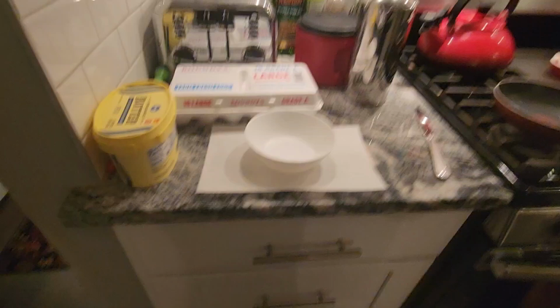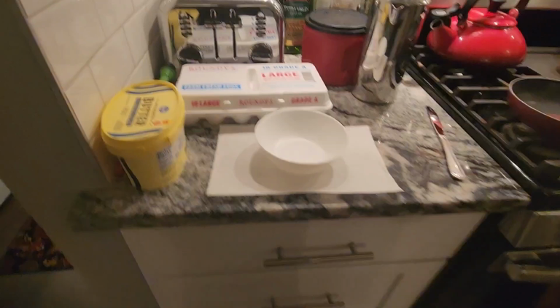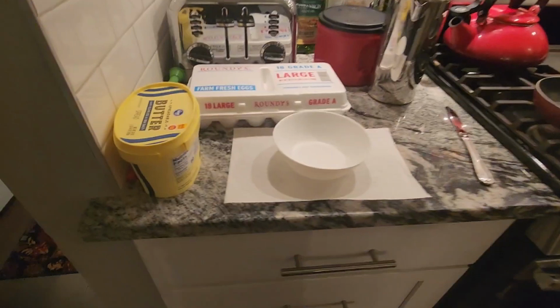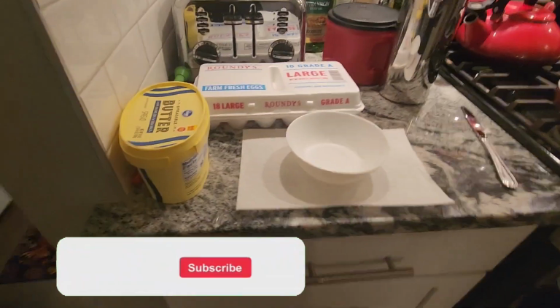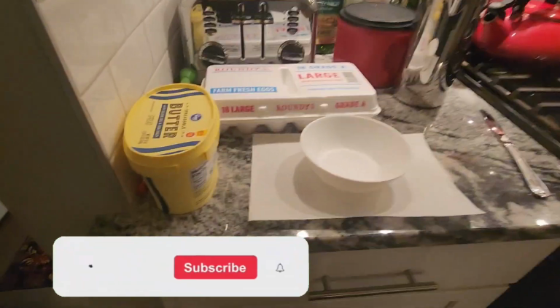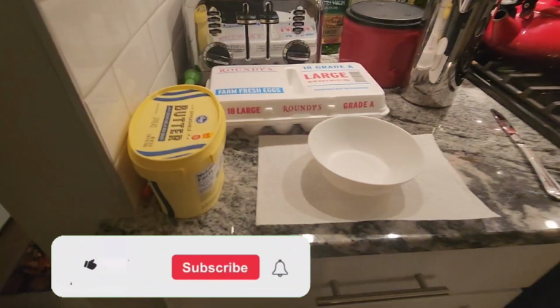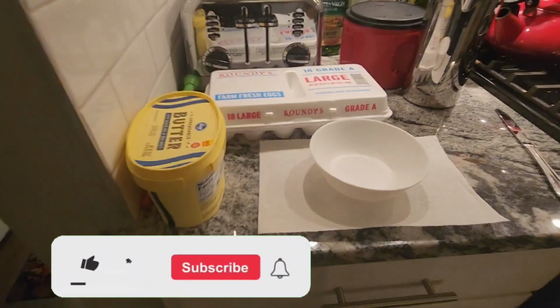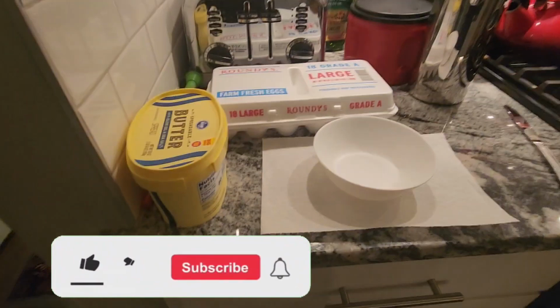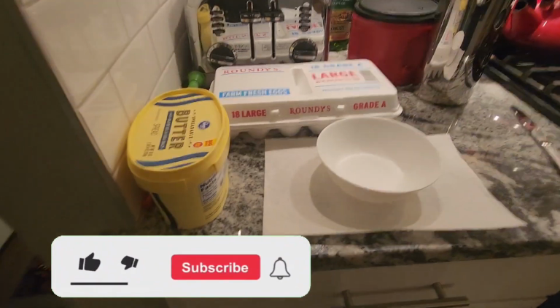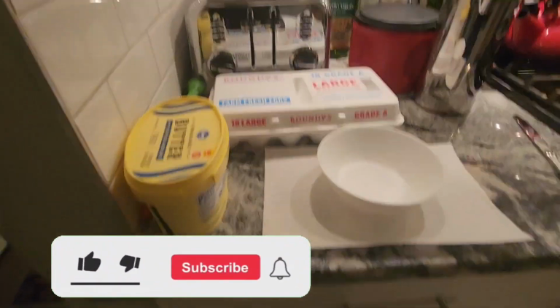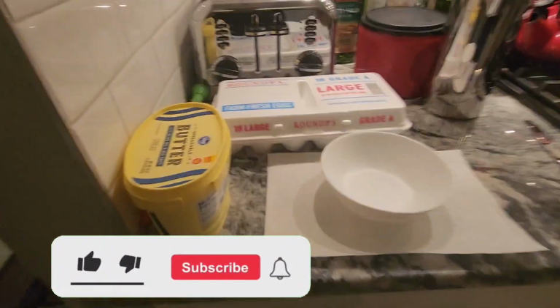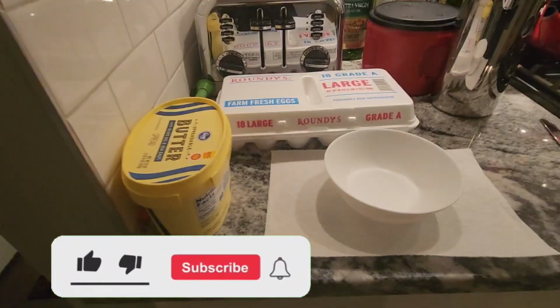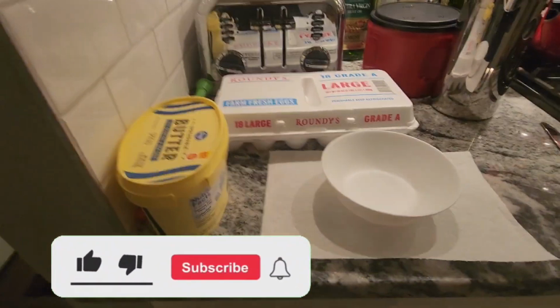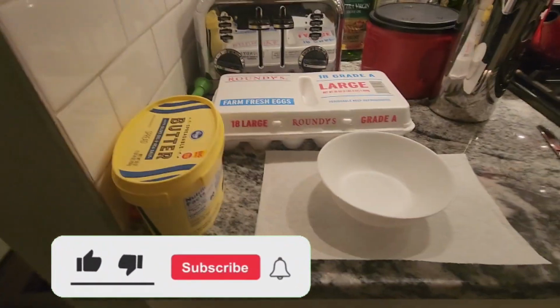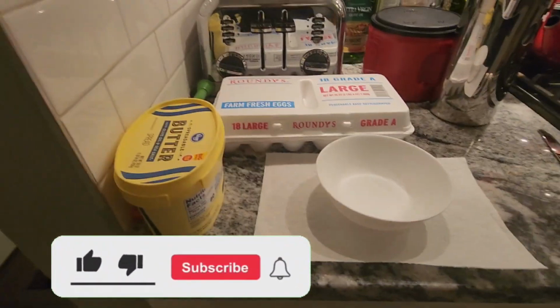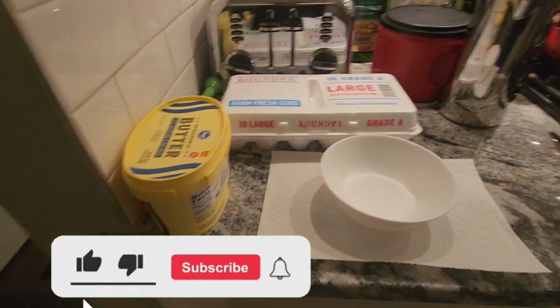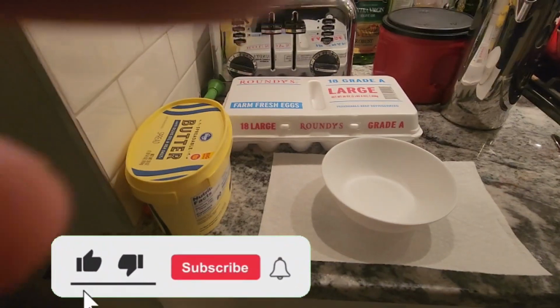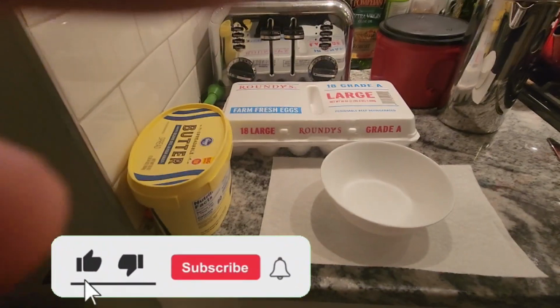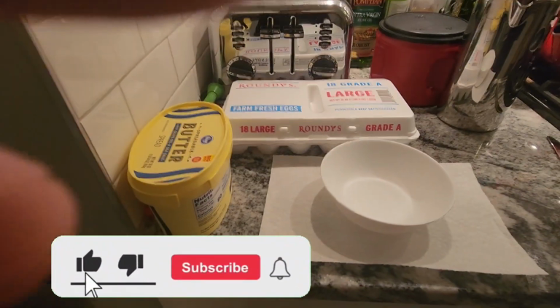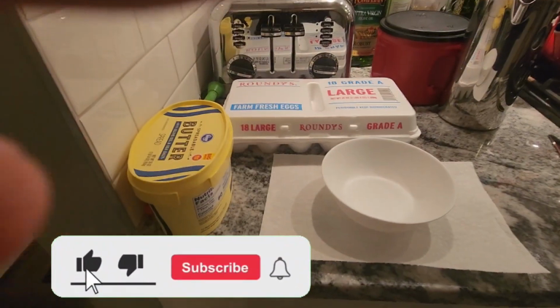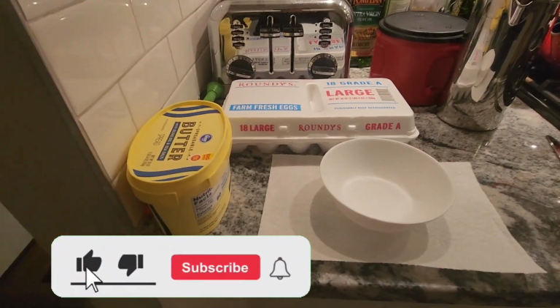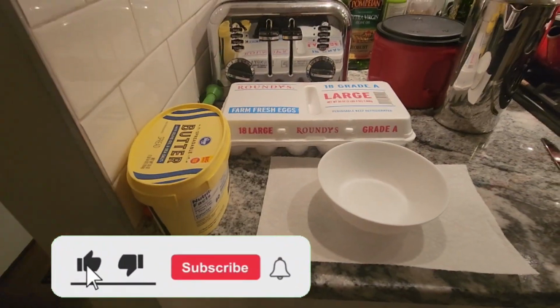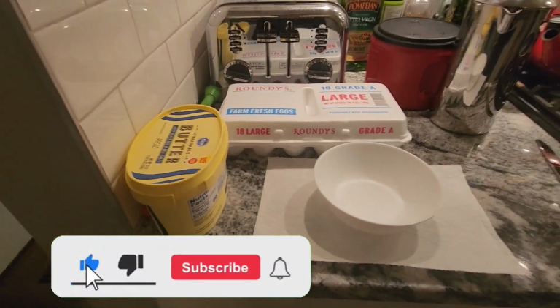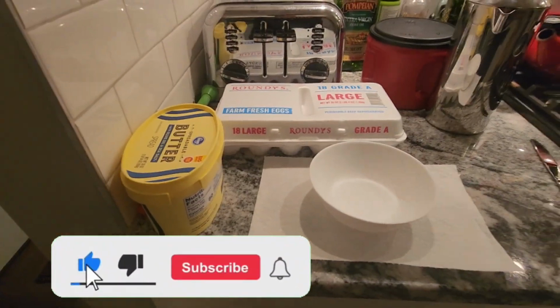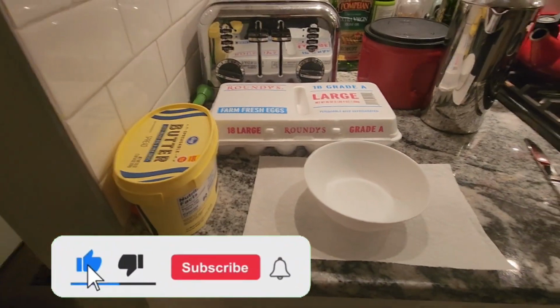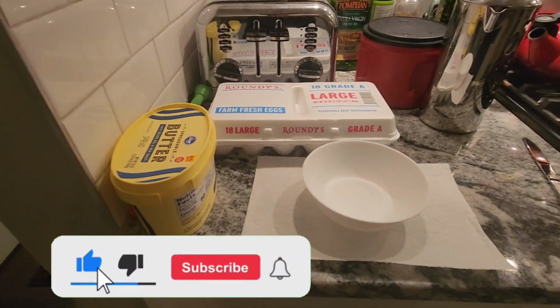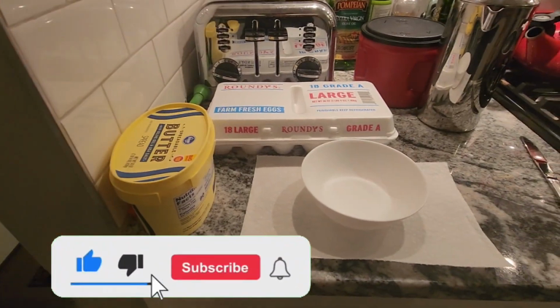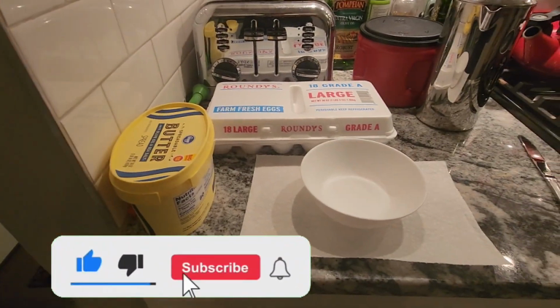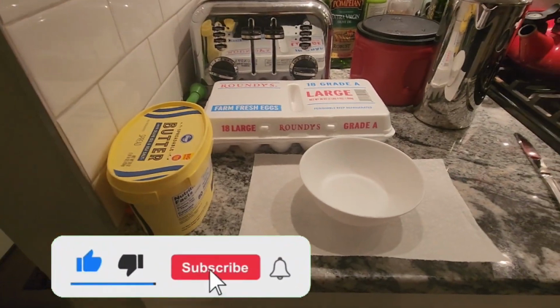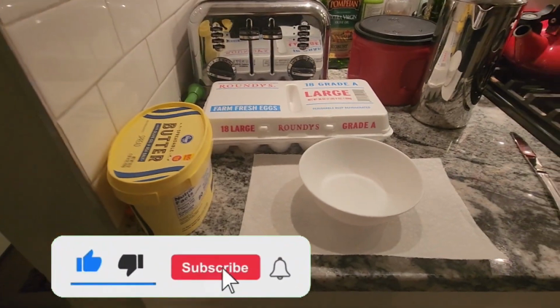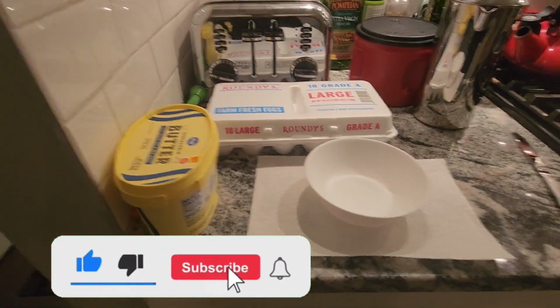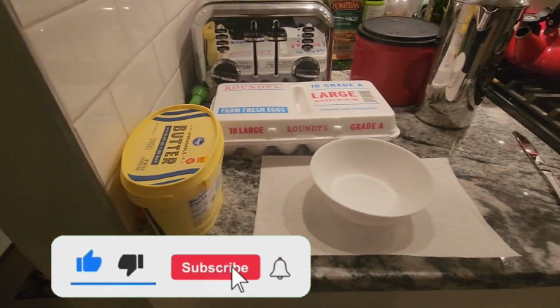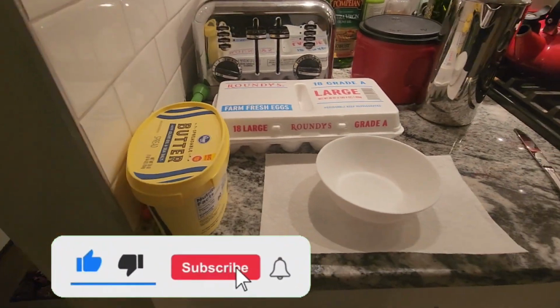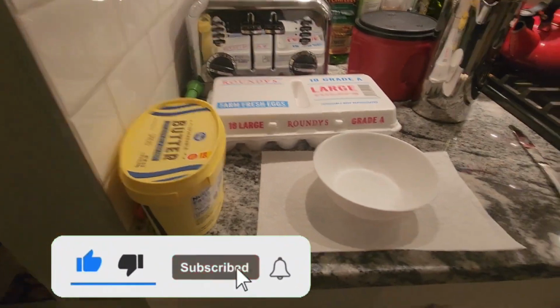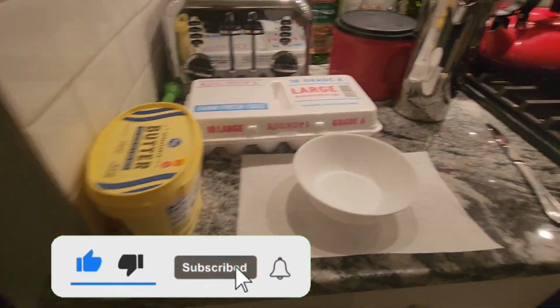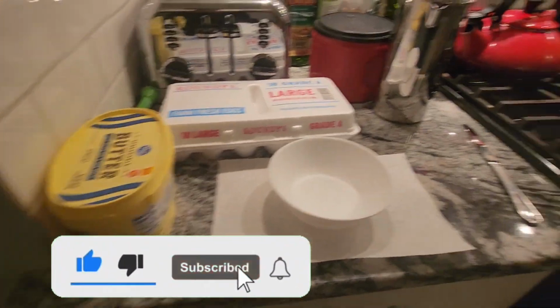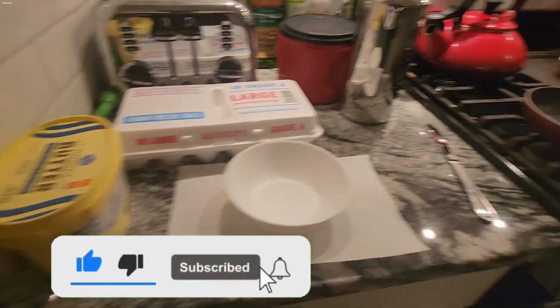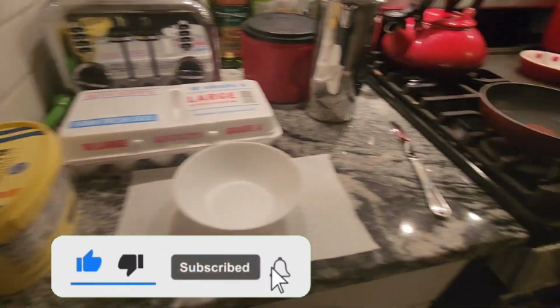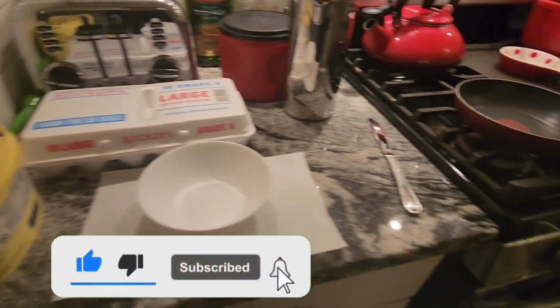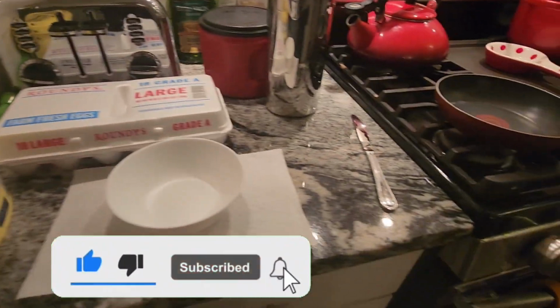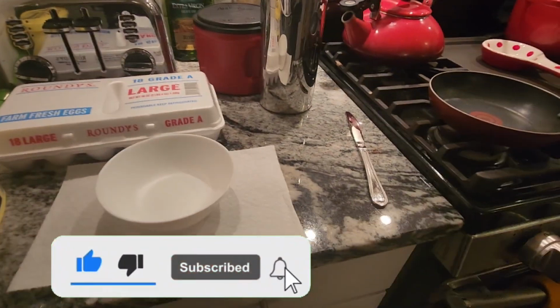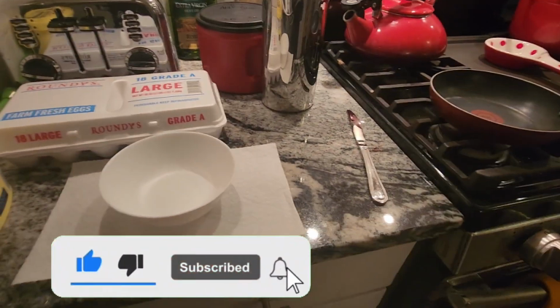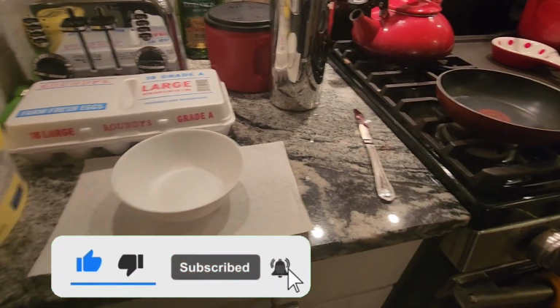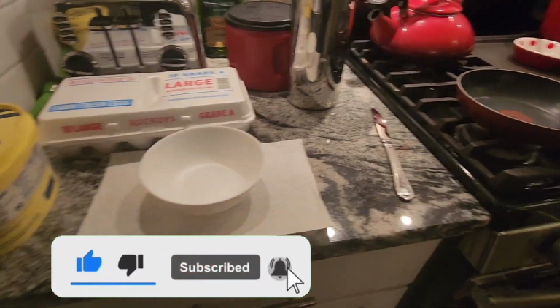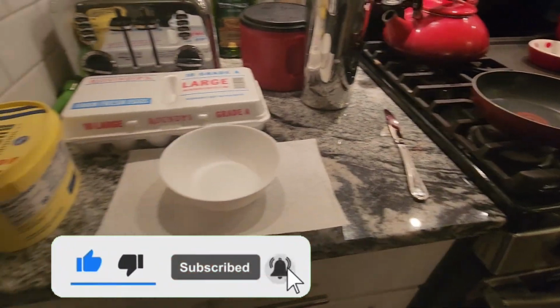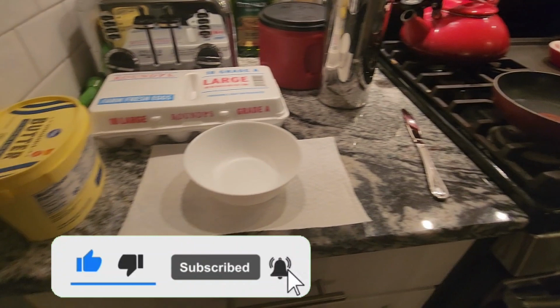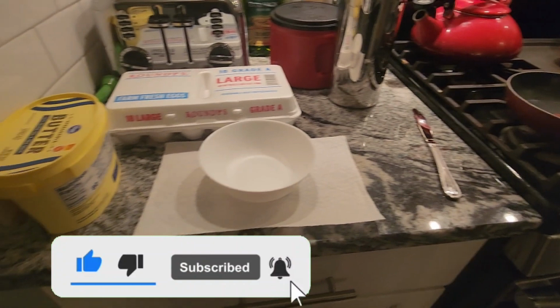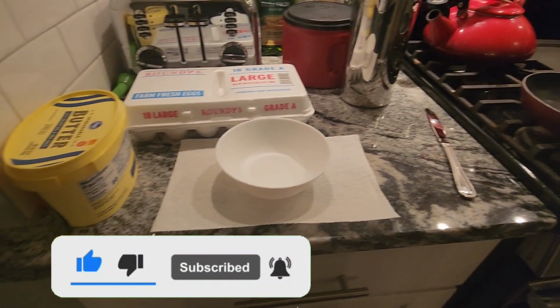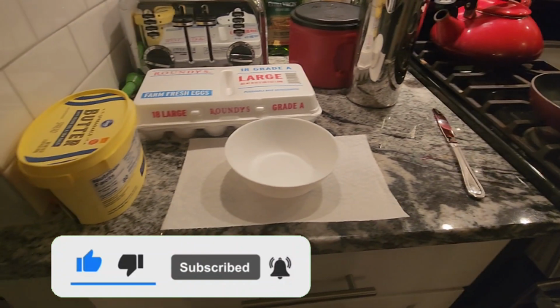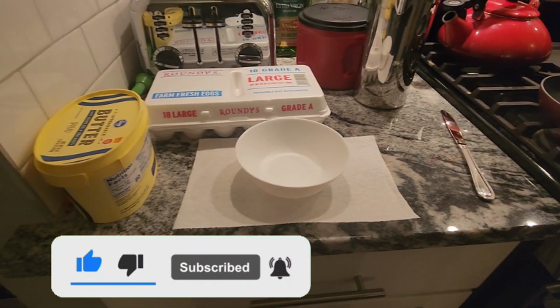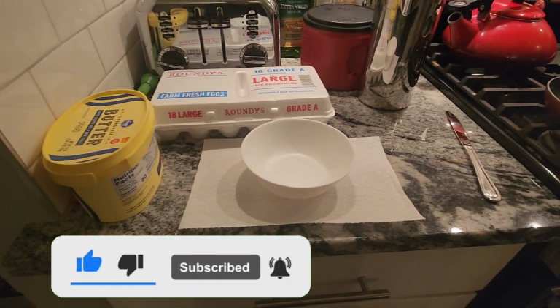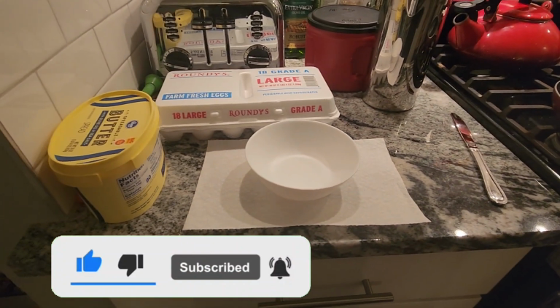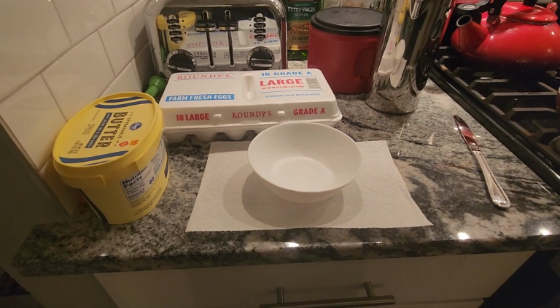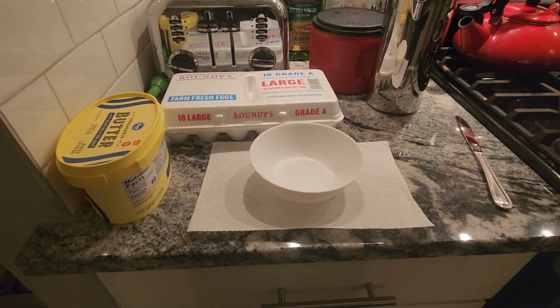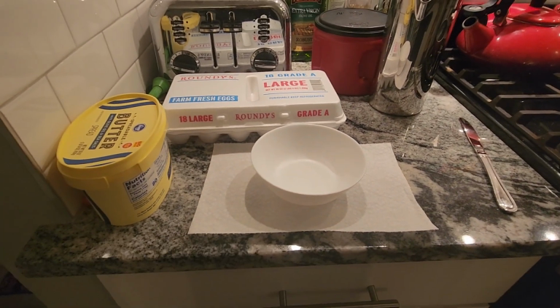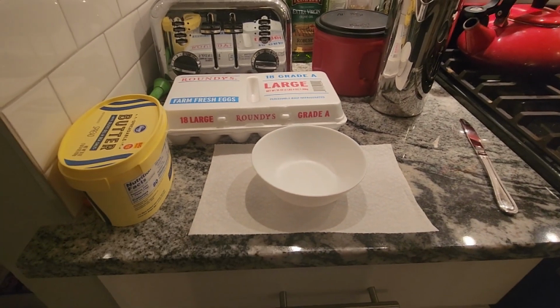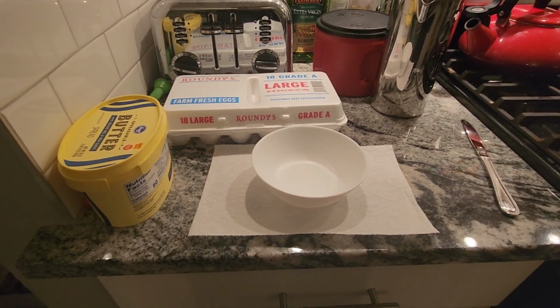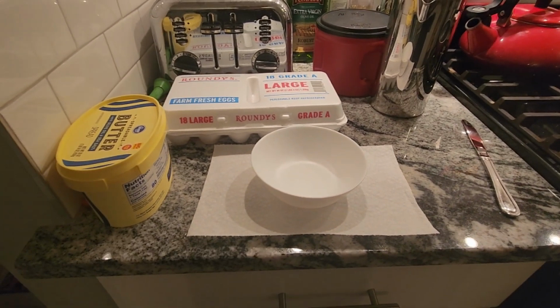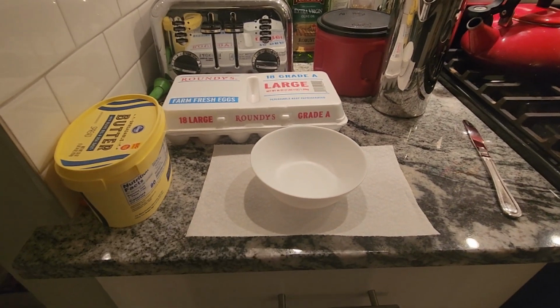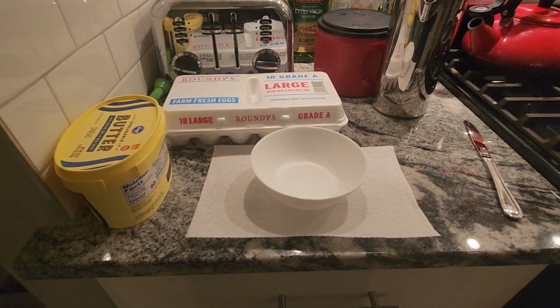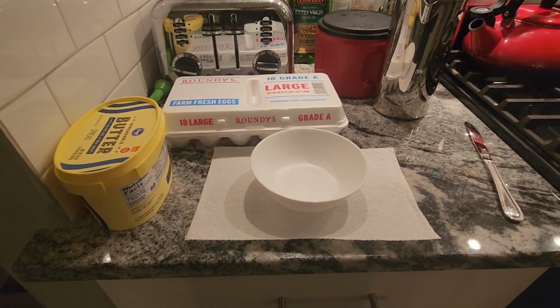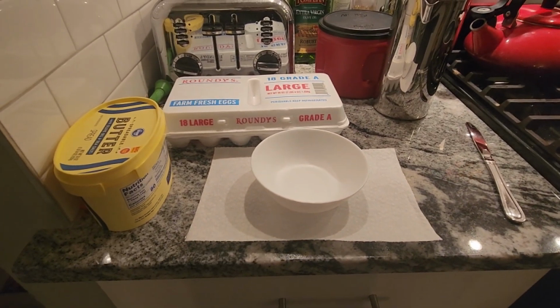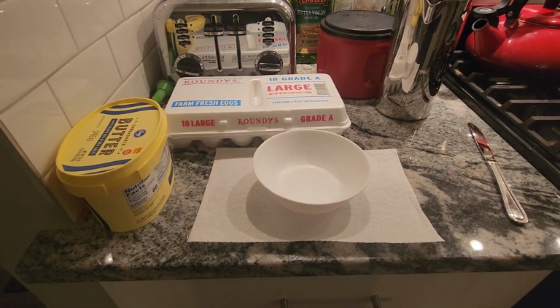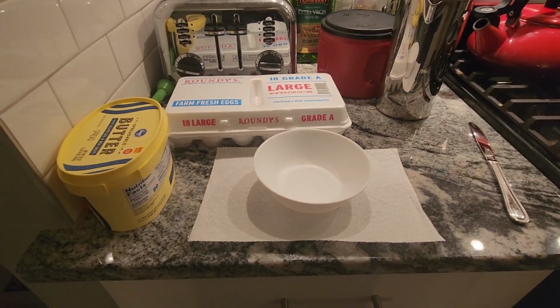Hello guys, welcome back to the Cooking and Baking Bros, and today I'm going to be showing you how to make a basic hard-boiled egg. Let's go.